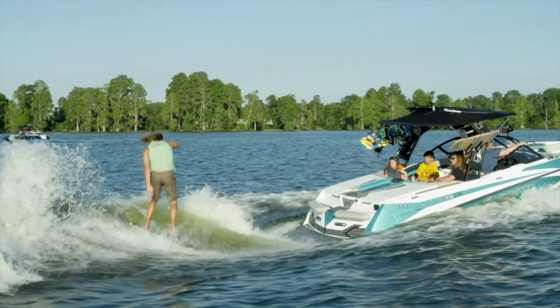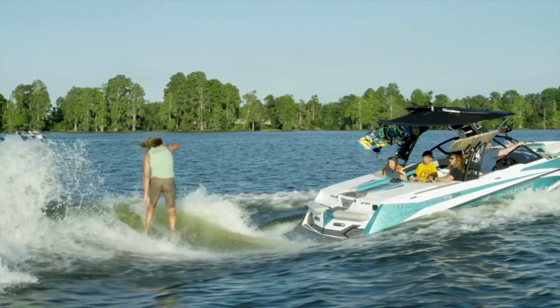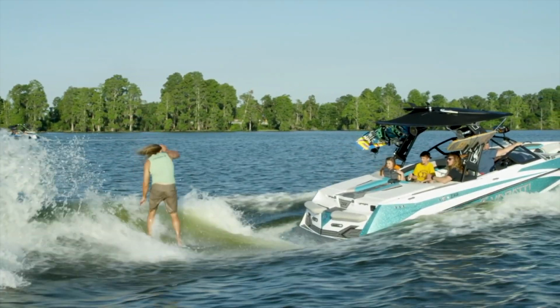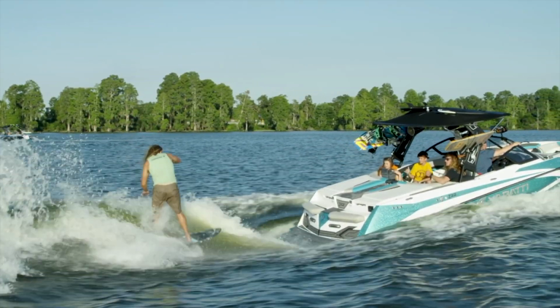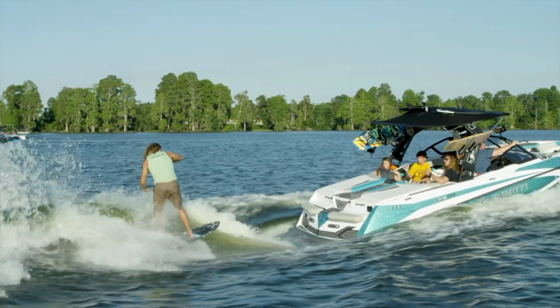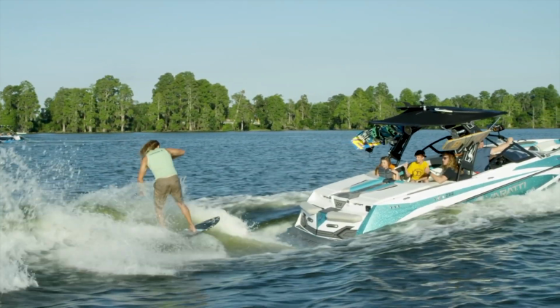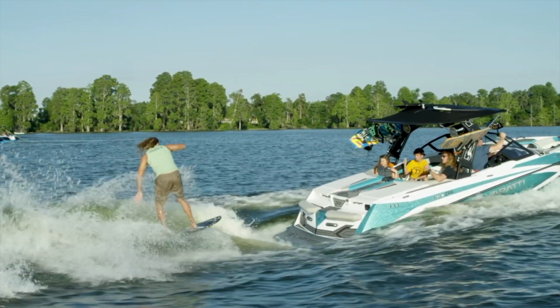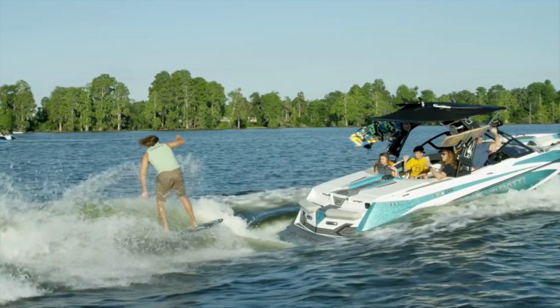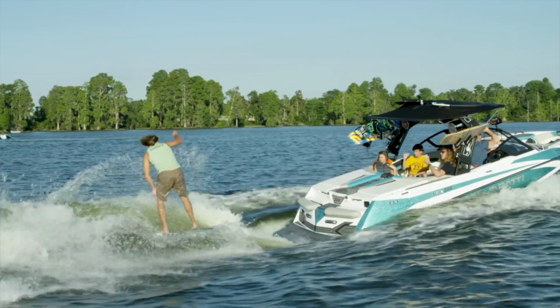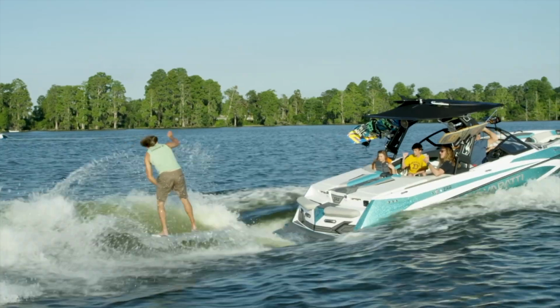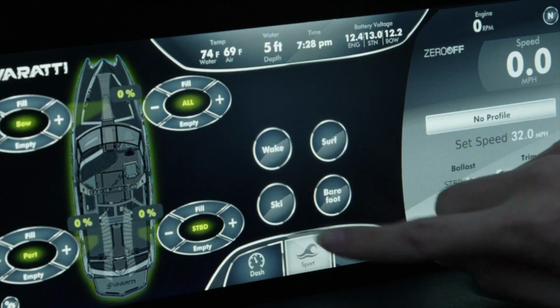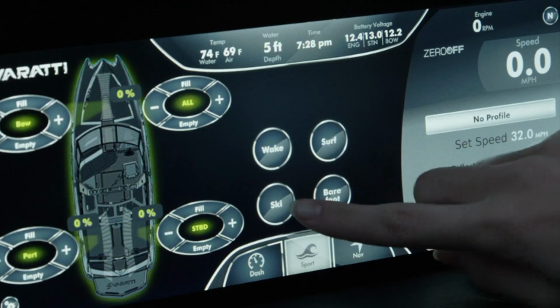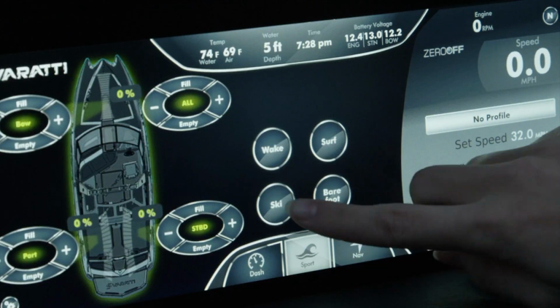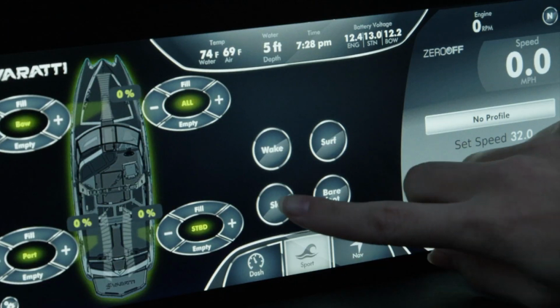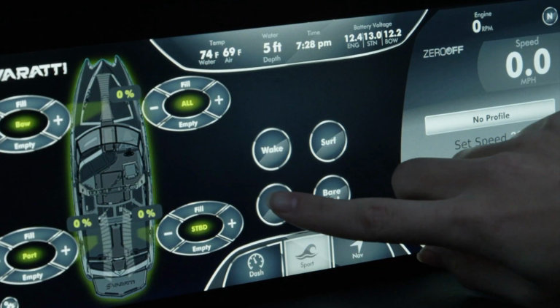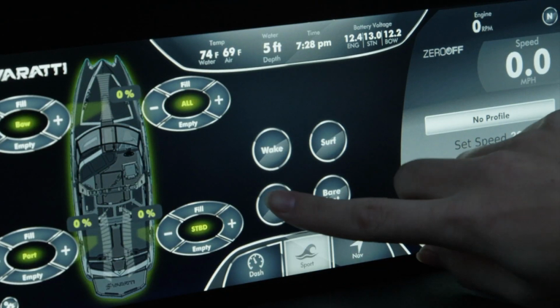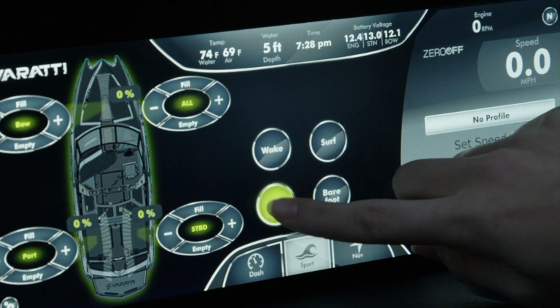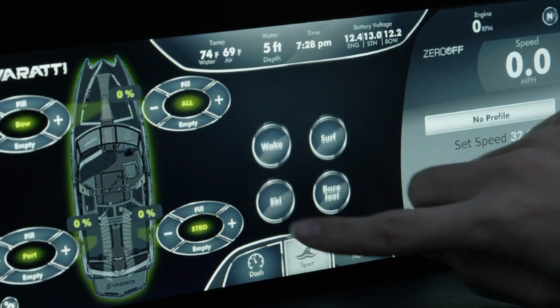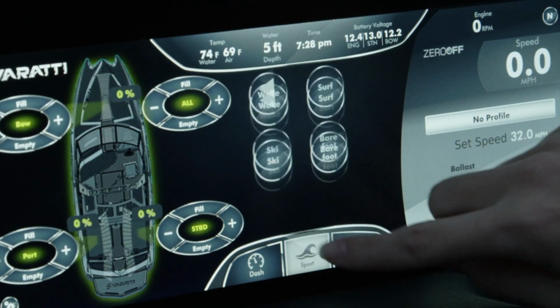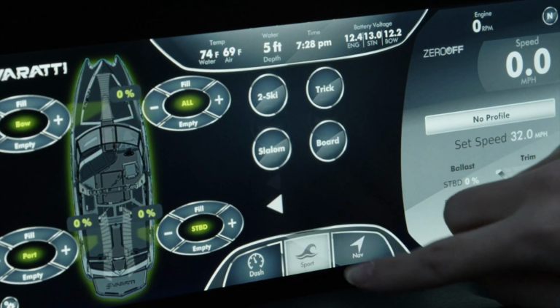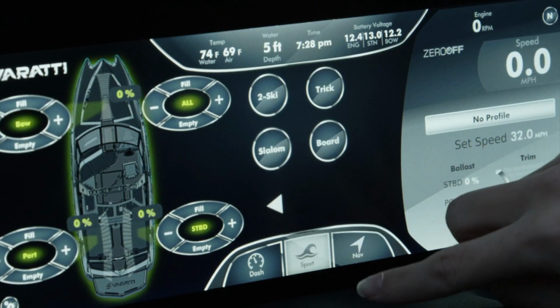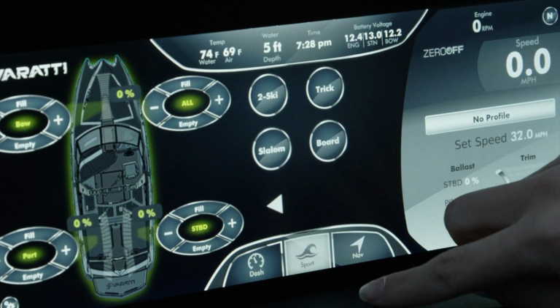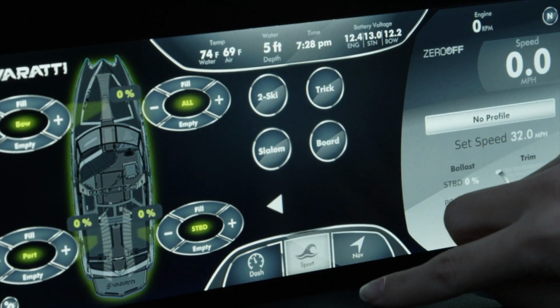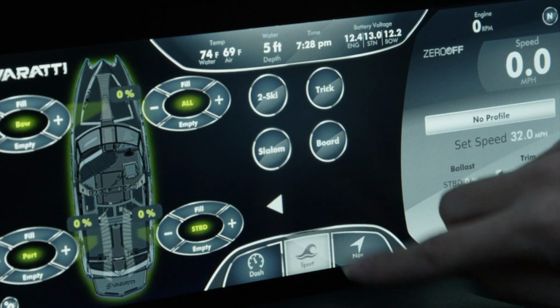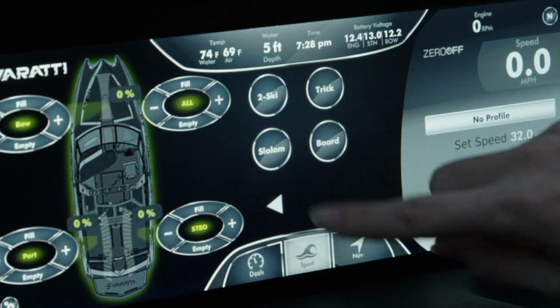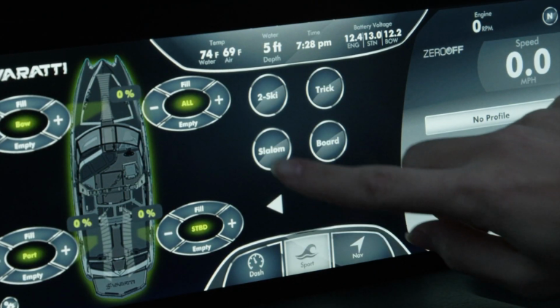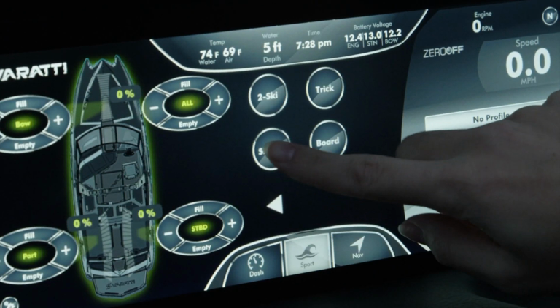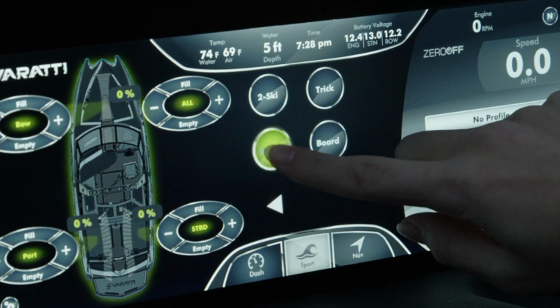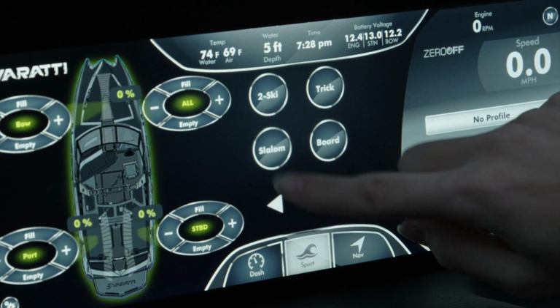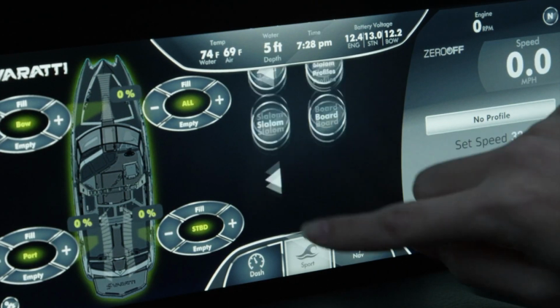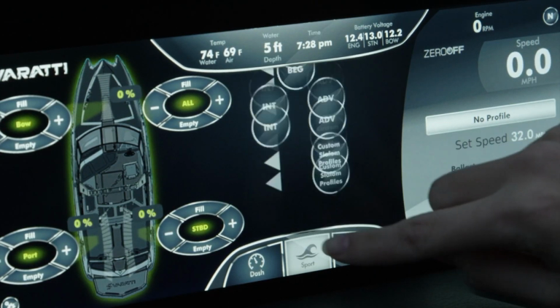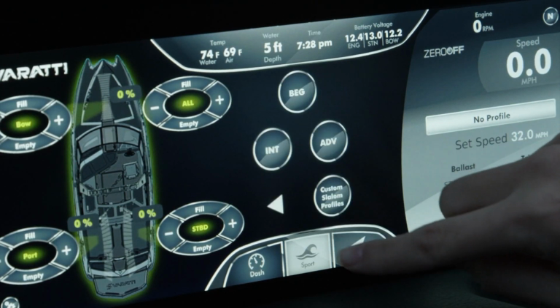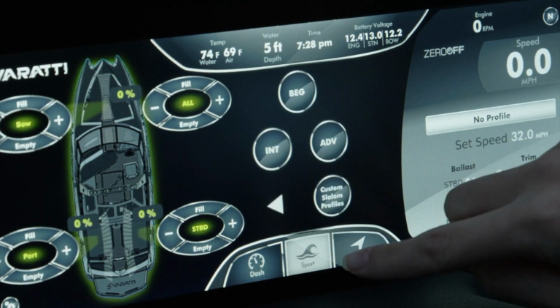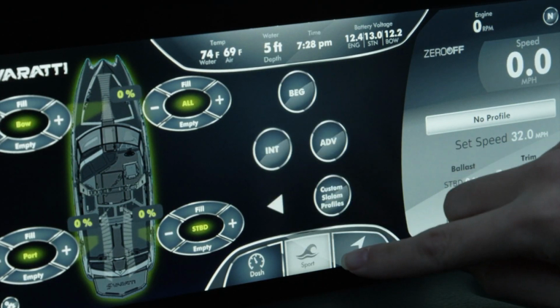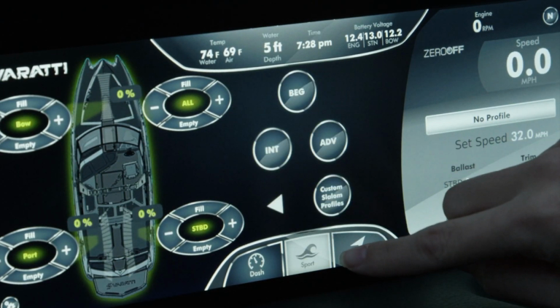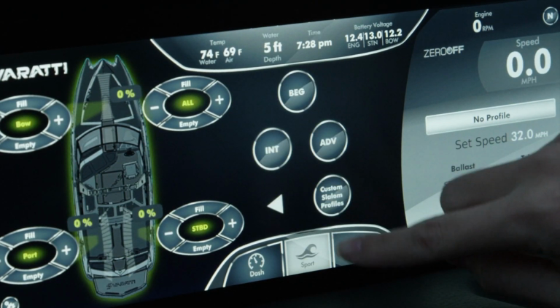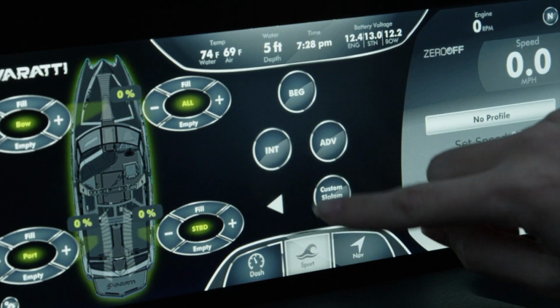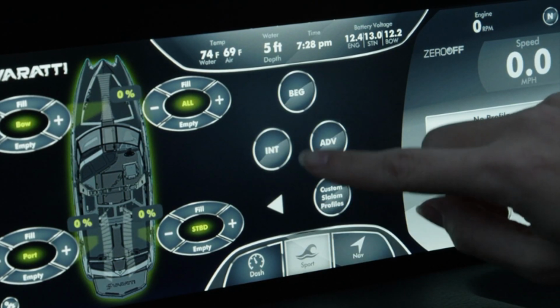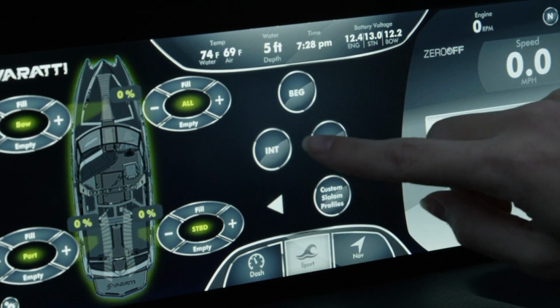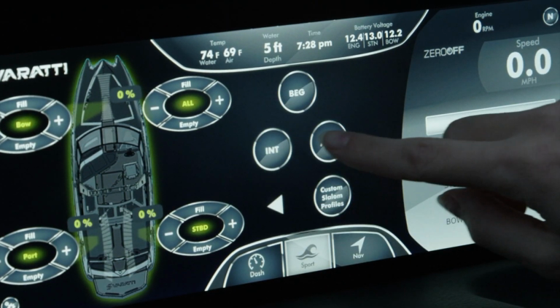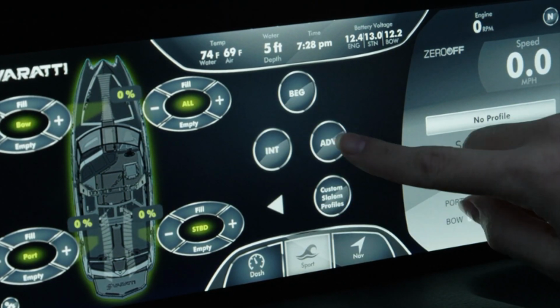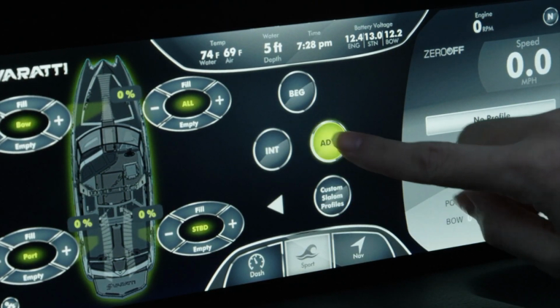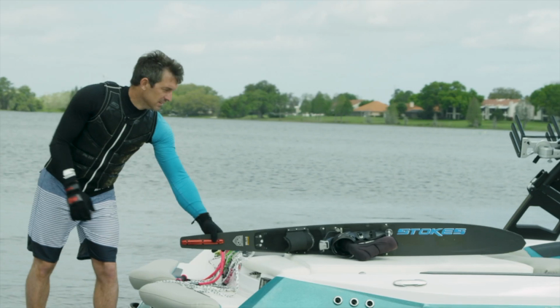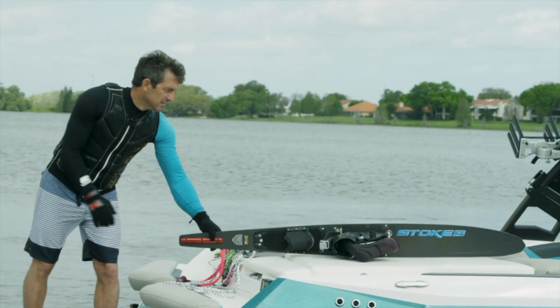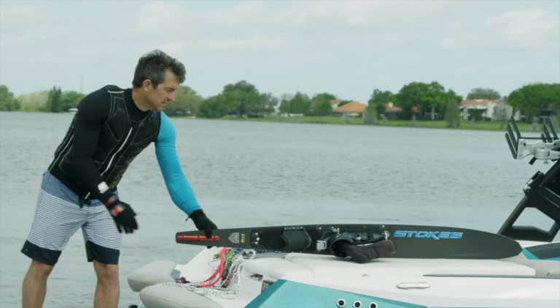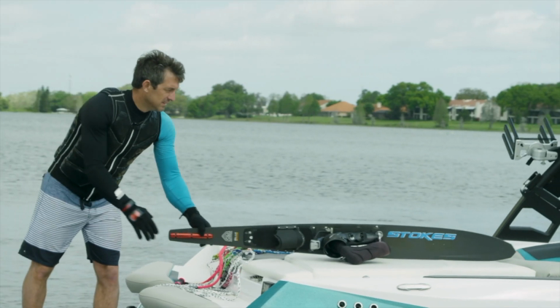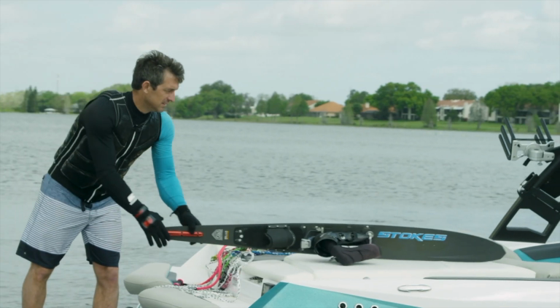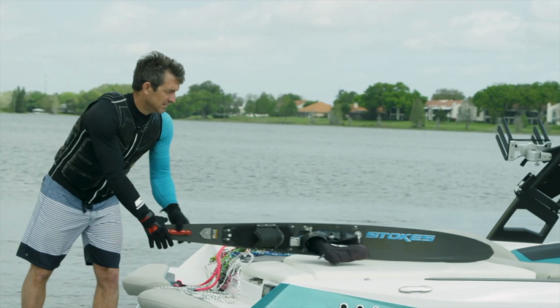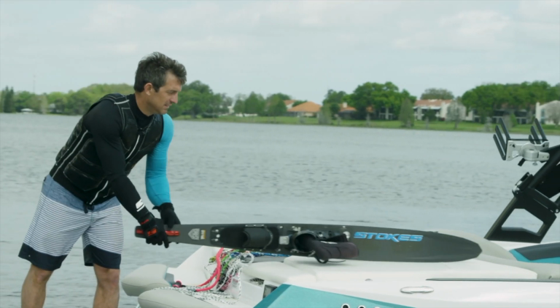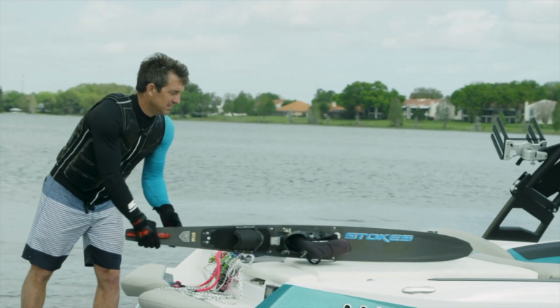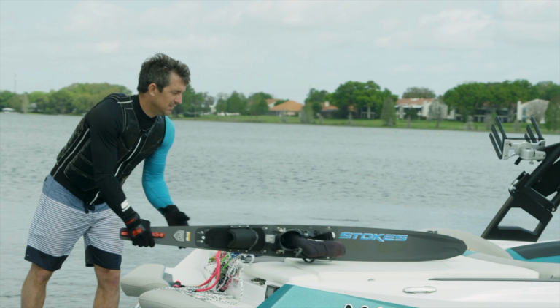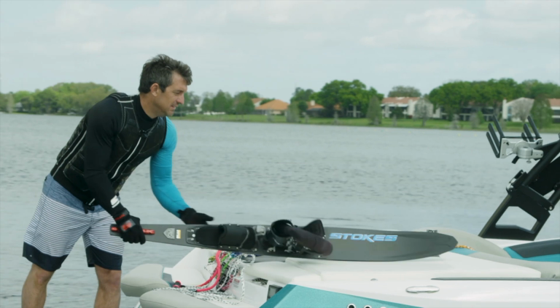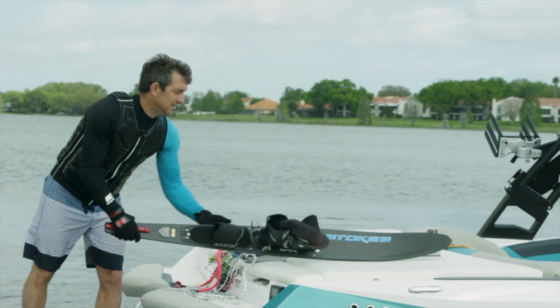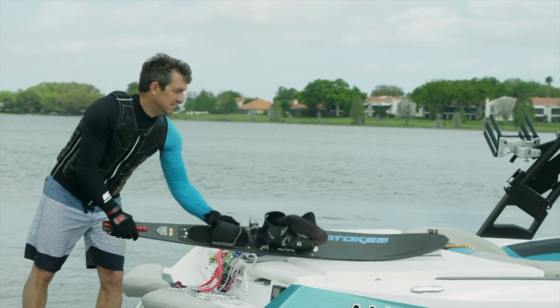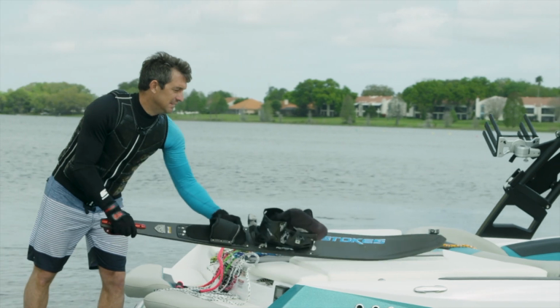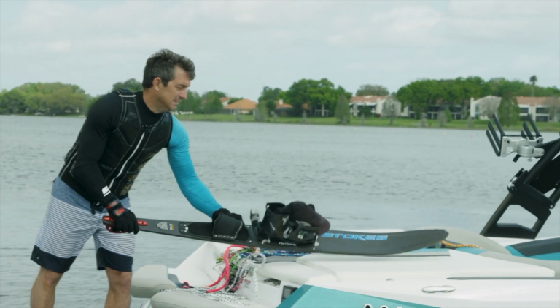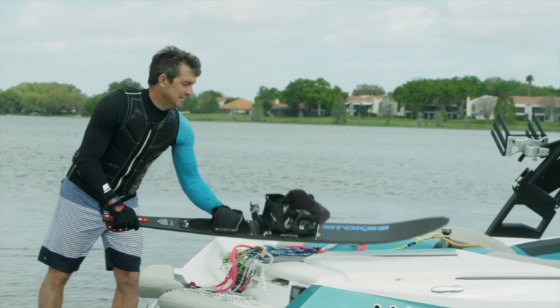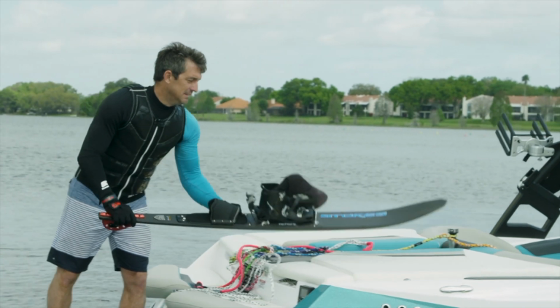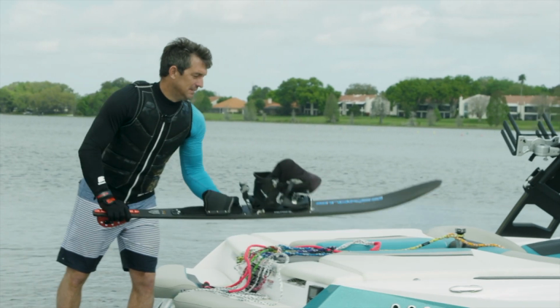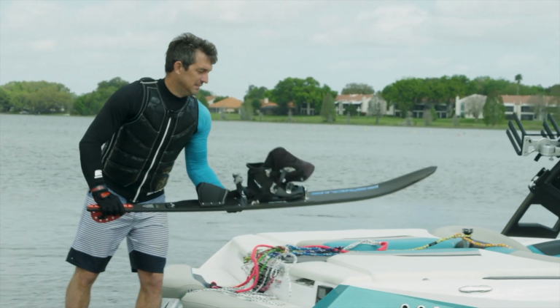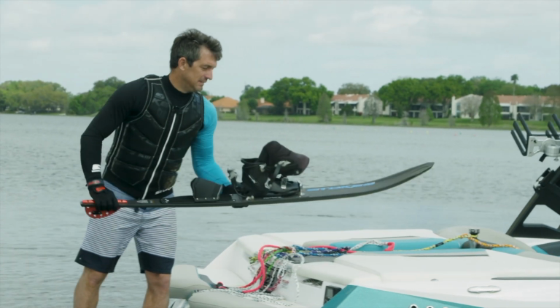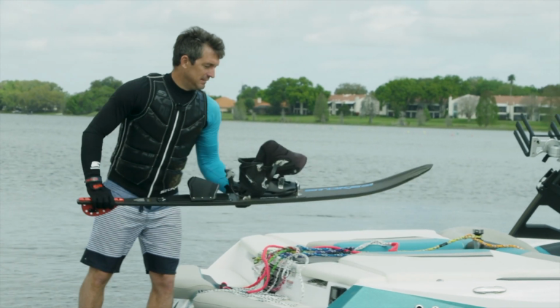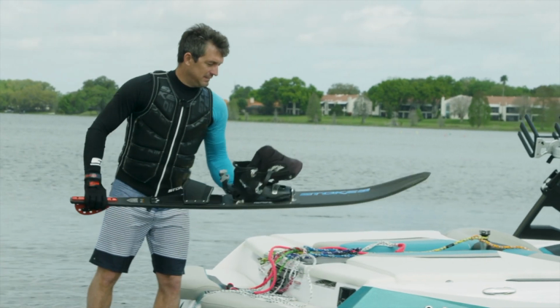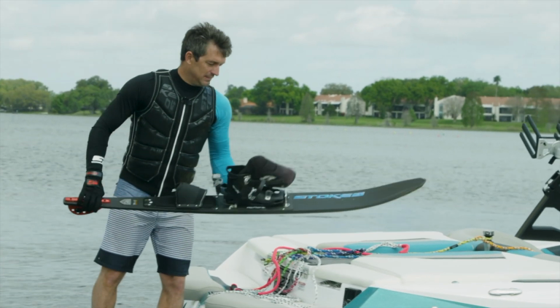If you want to change to ski, select the type of skiing and your experience level. It will automatically drain the ballast and set you up.